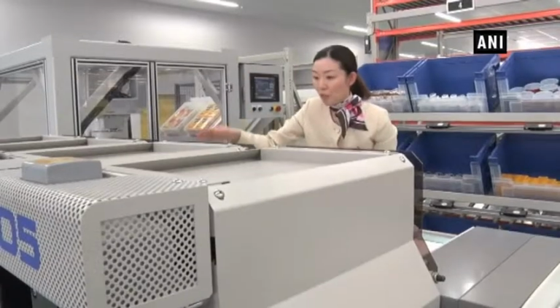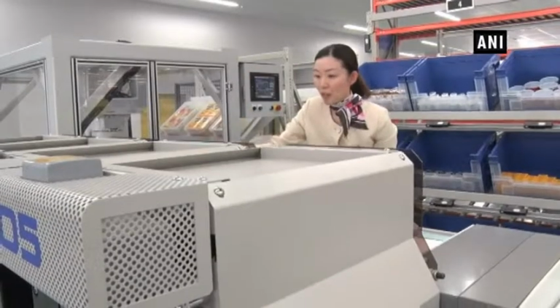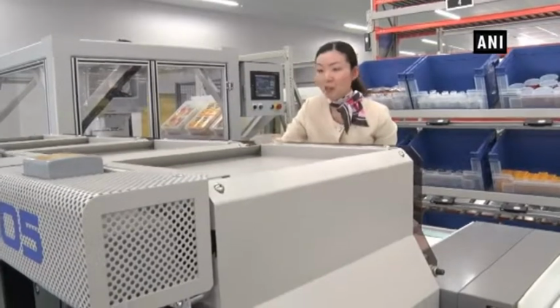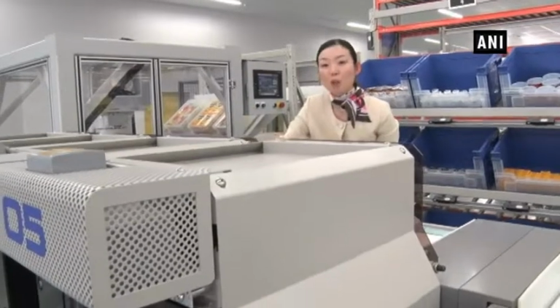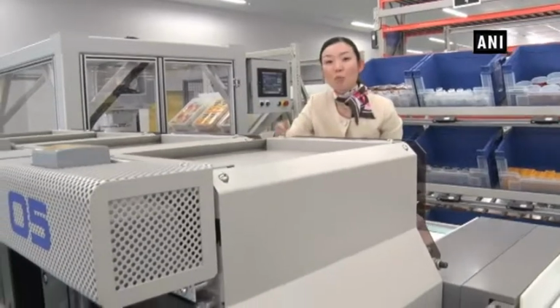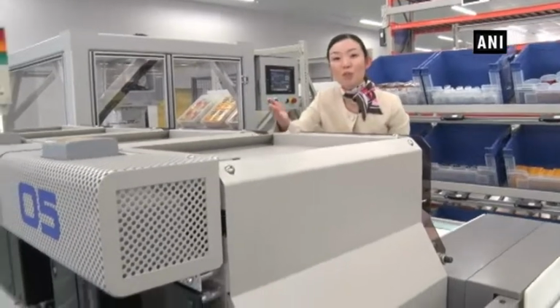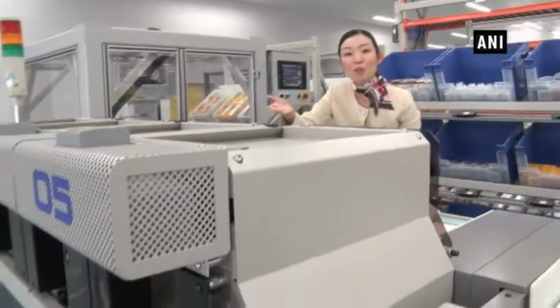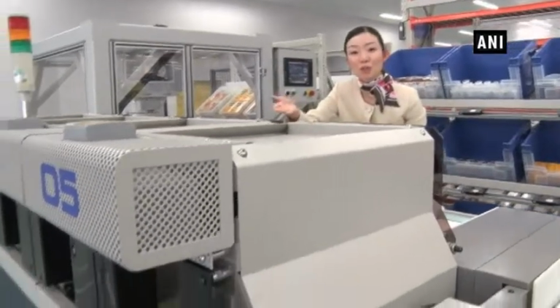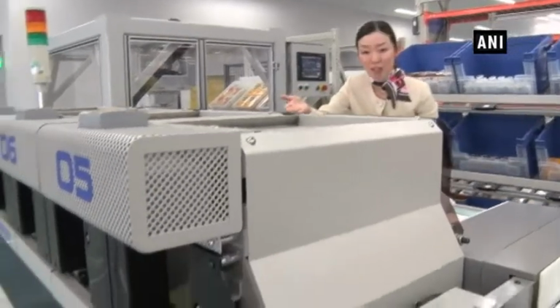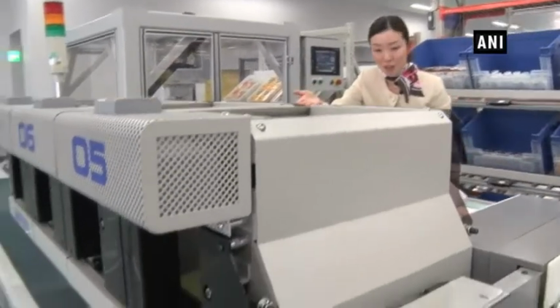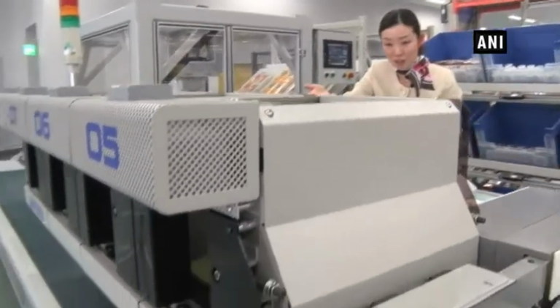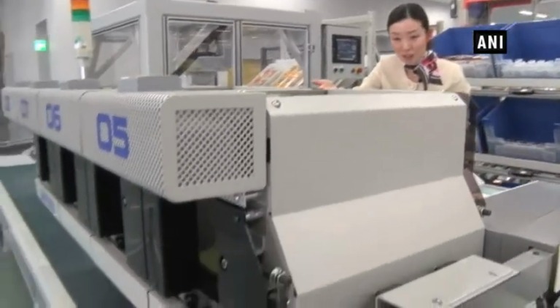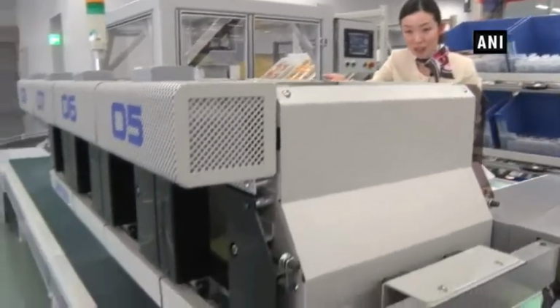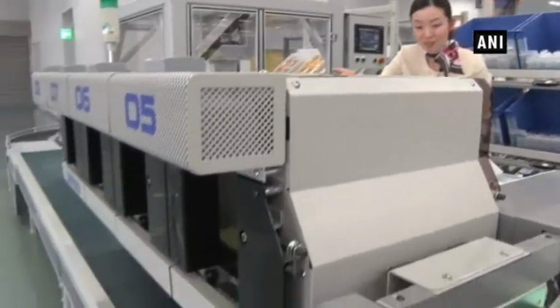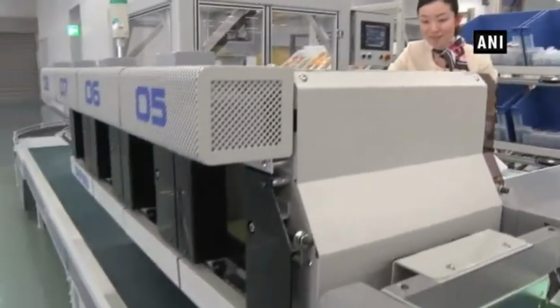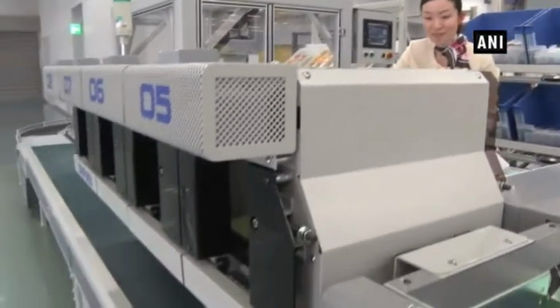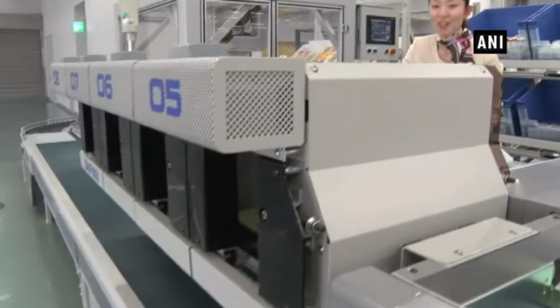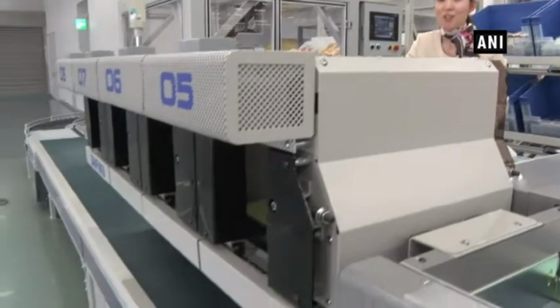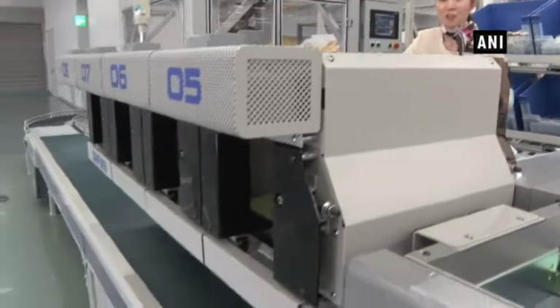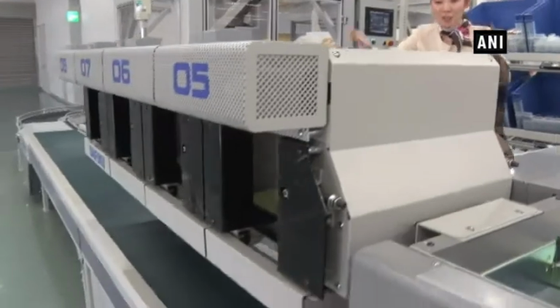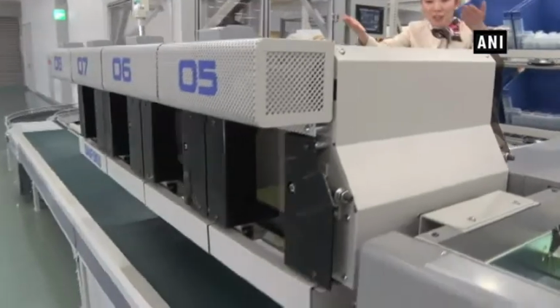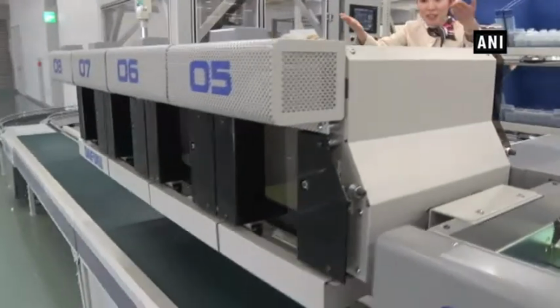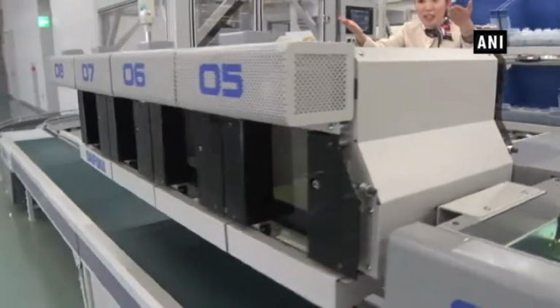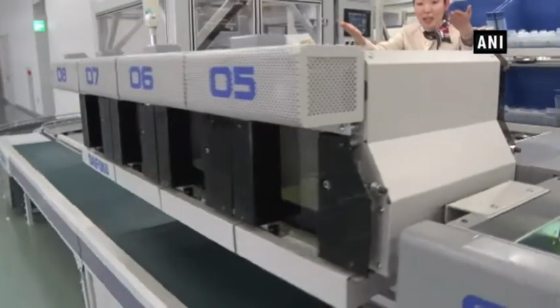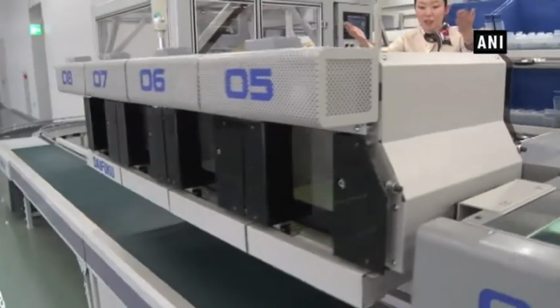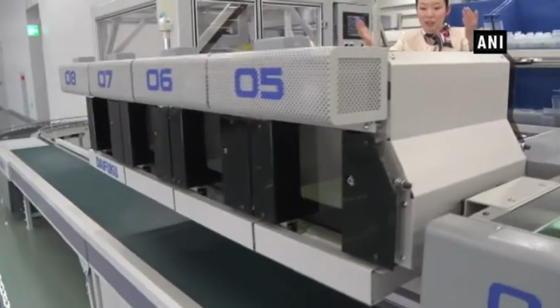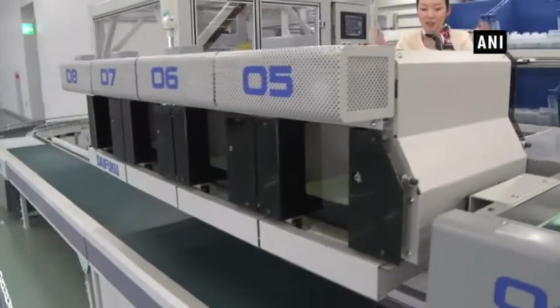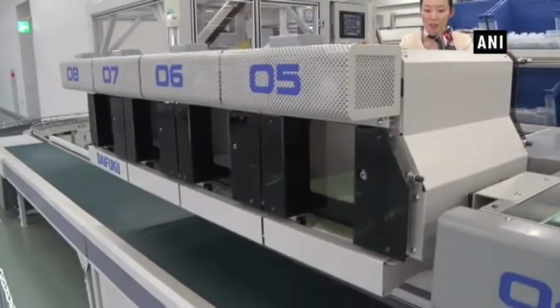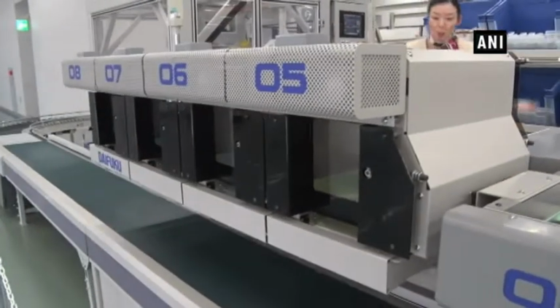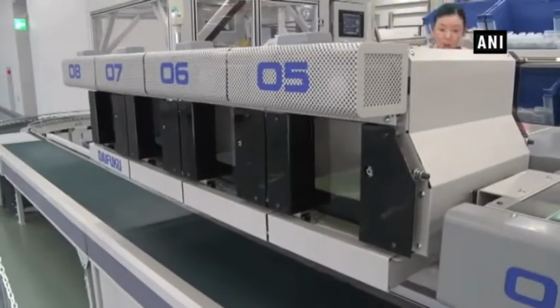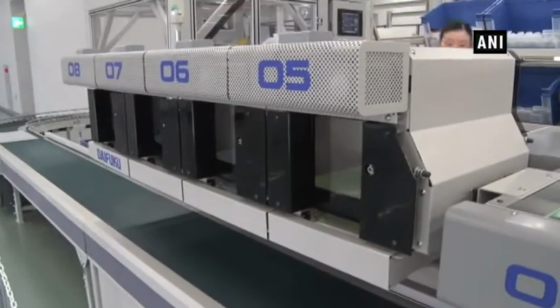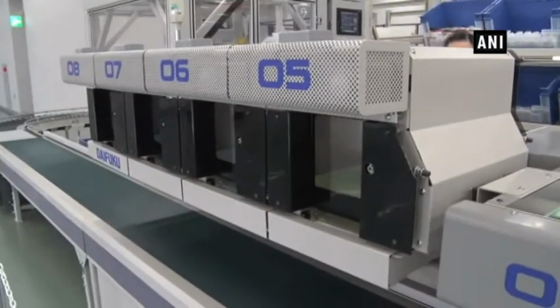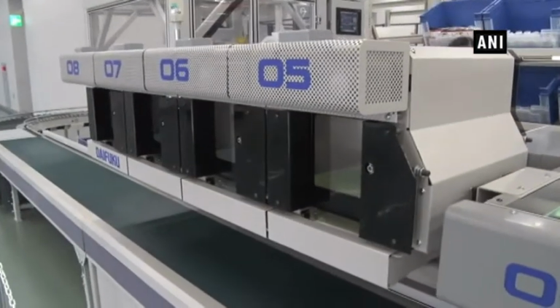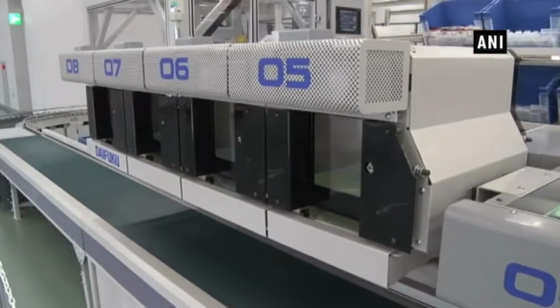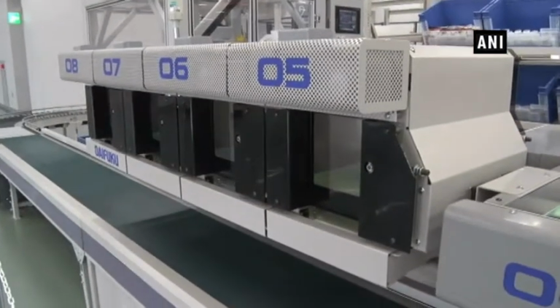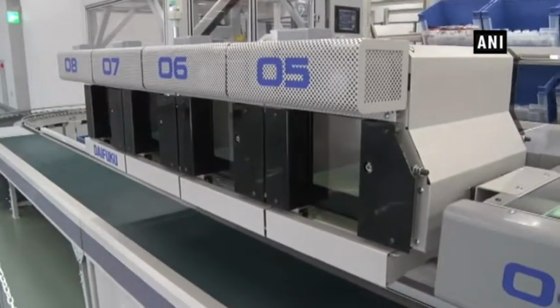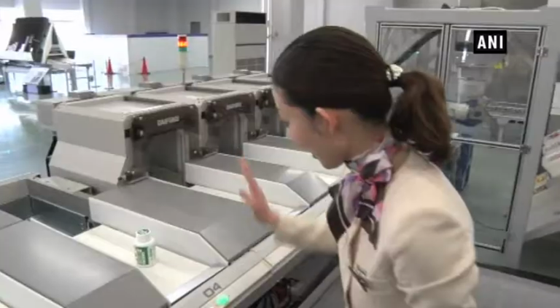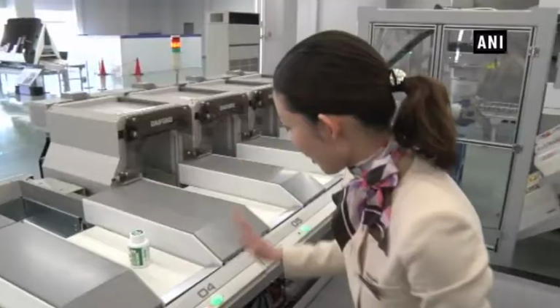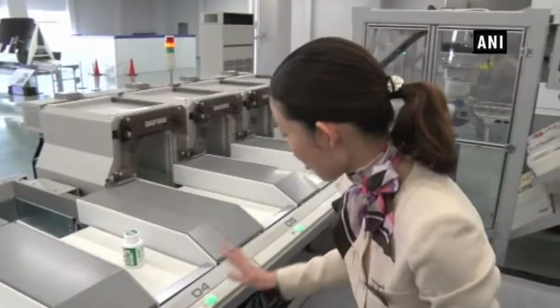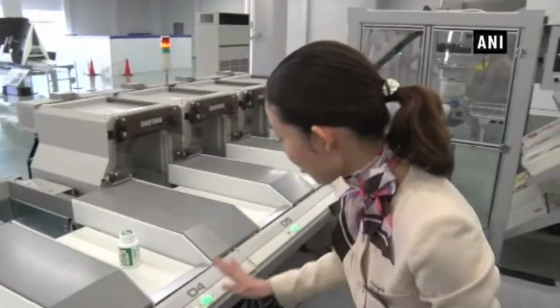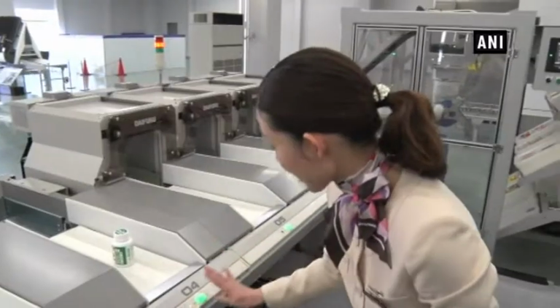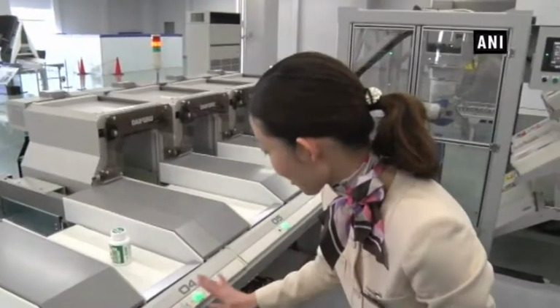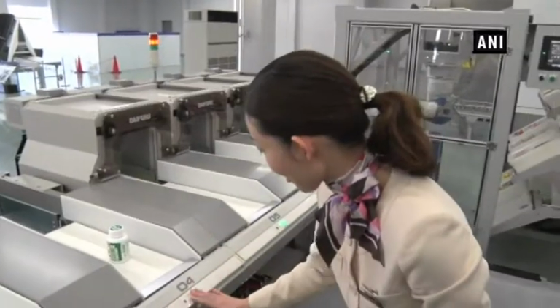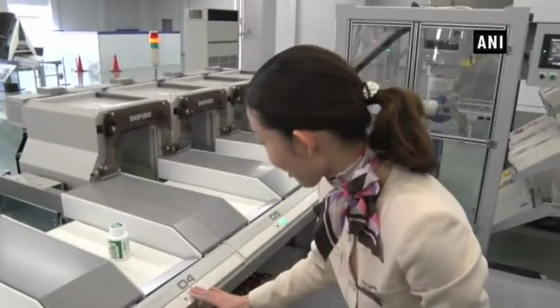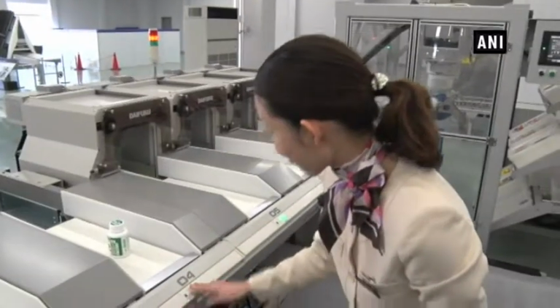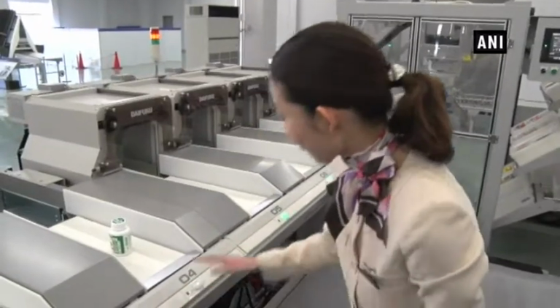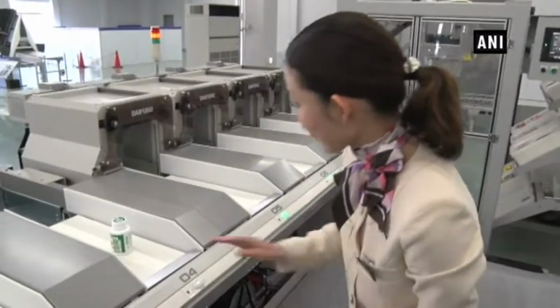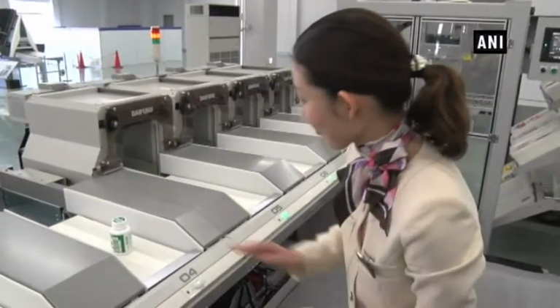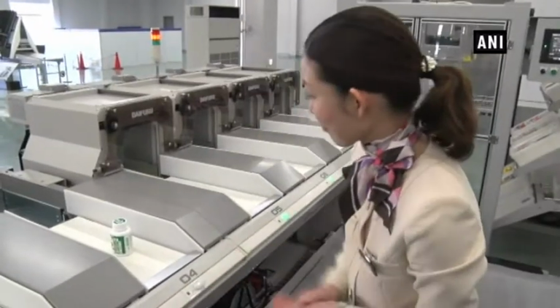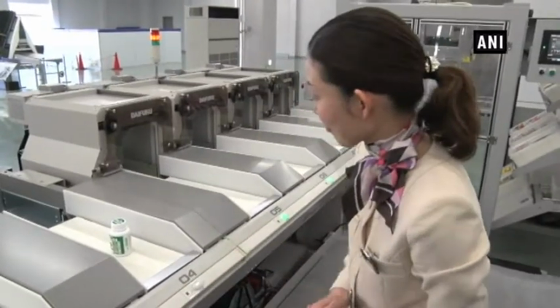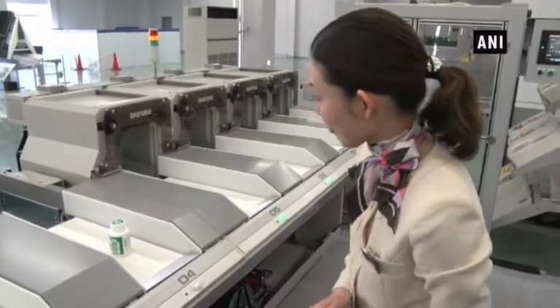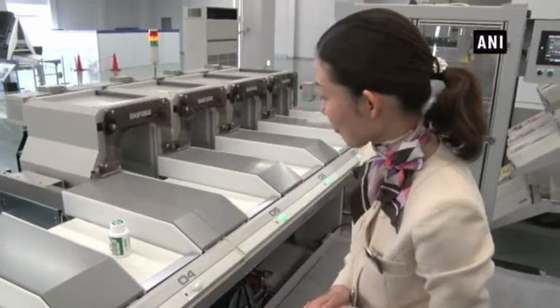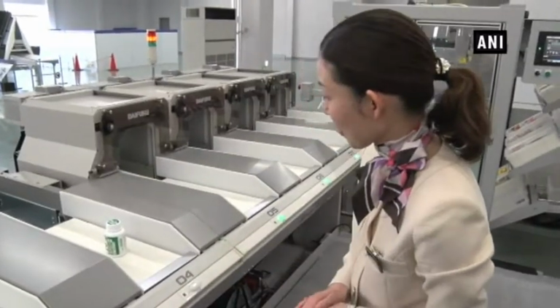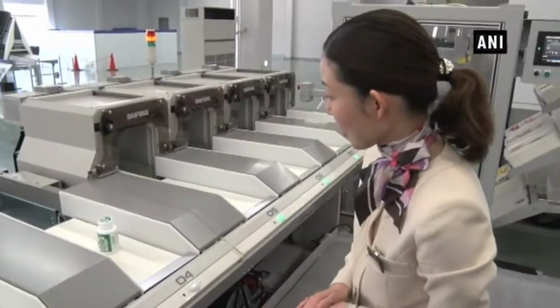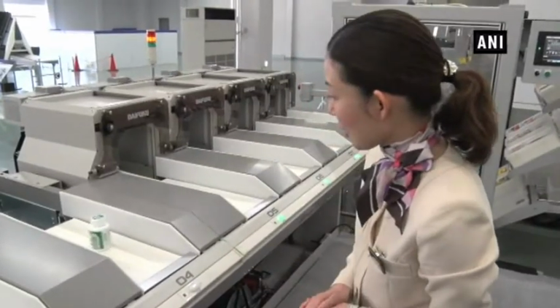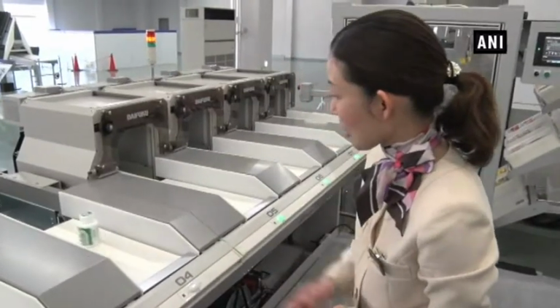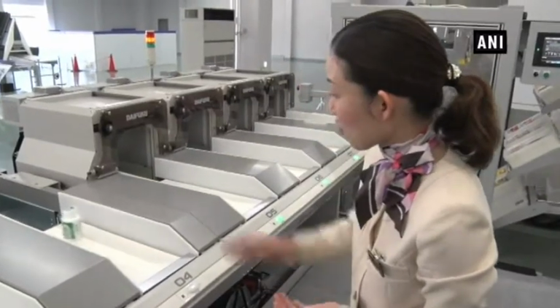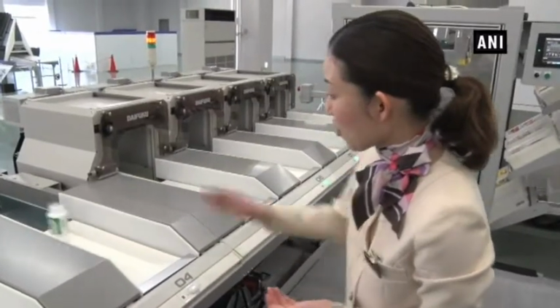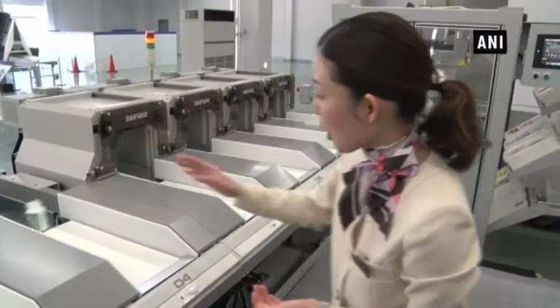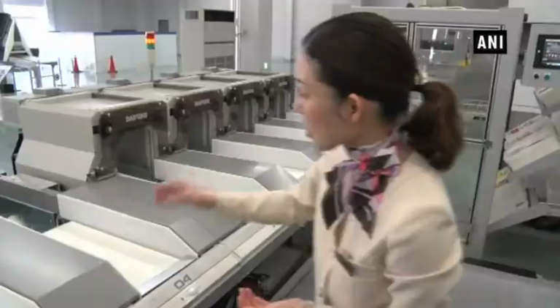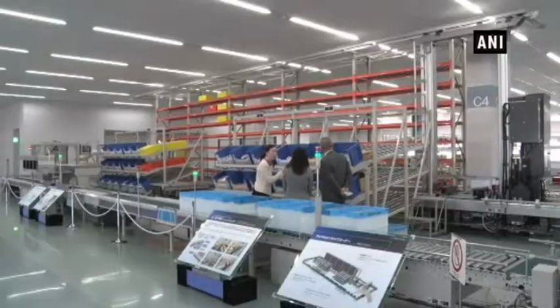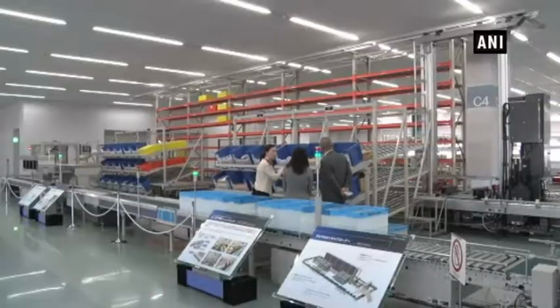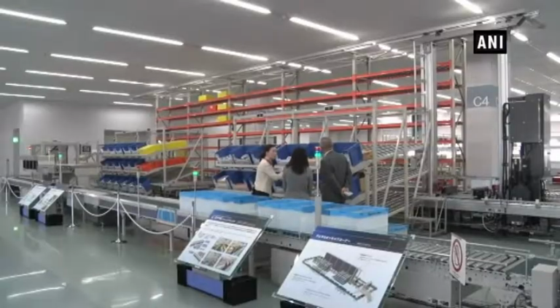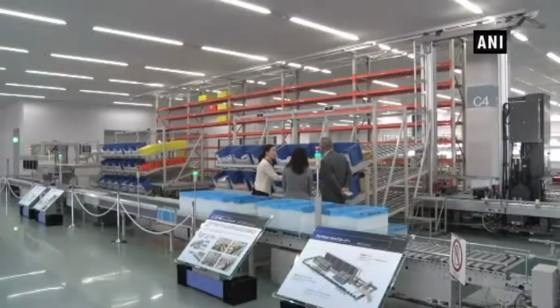During the visit, the exhibition staff guide visitors with a detailed description of the products in multiple languages such as English, Chinese and Korean.